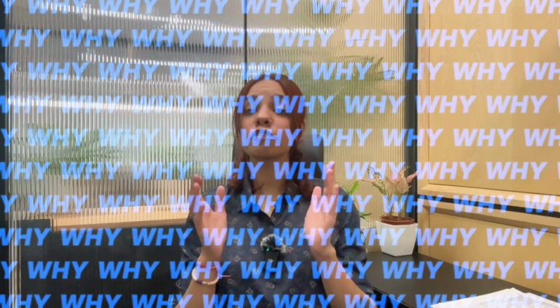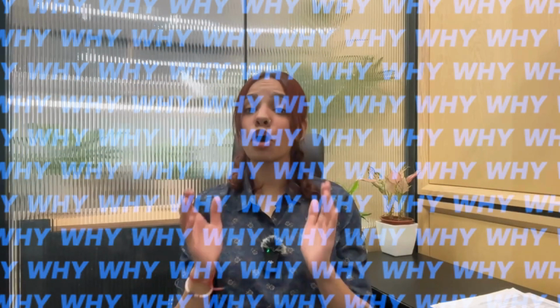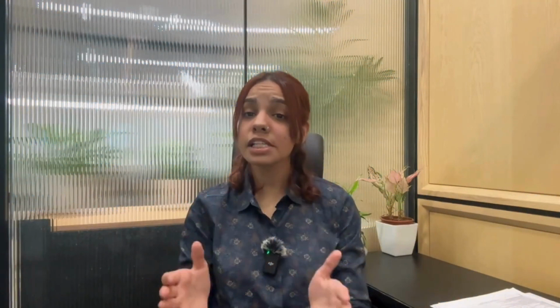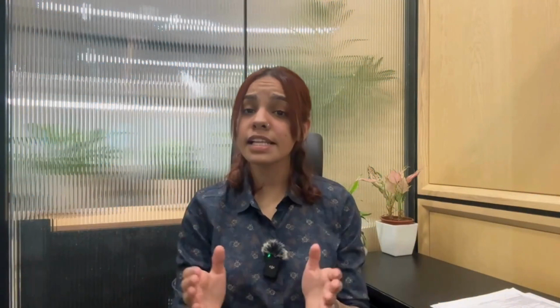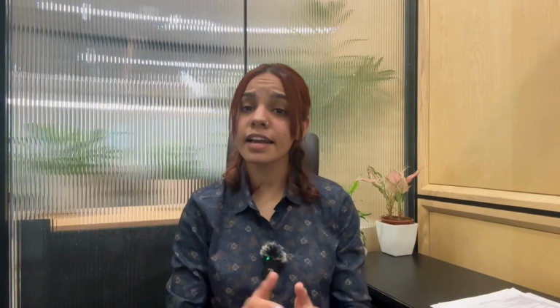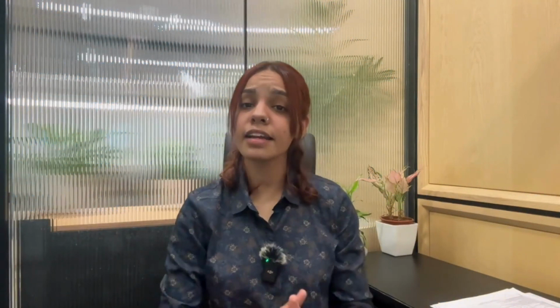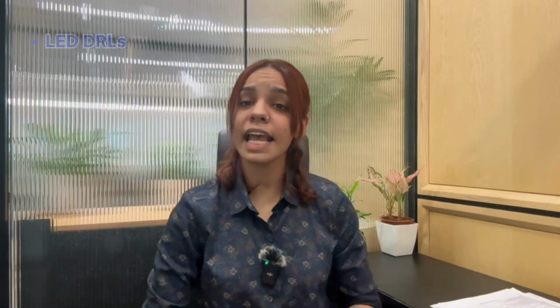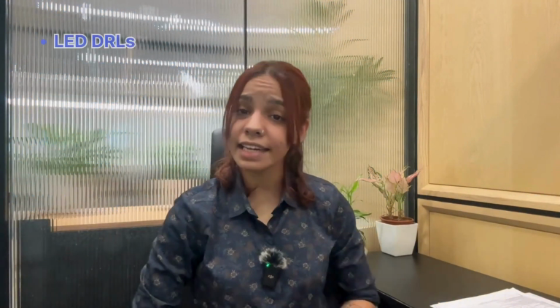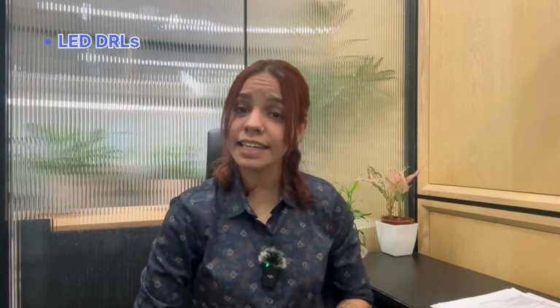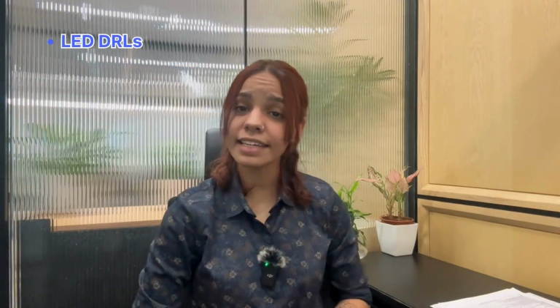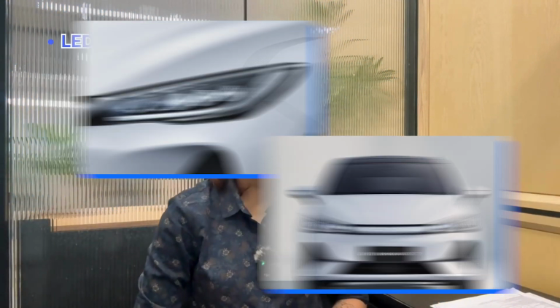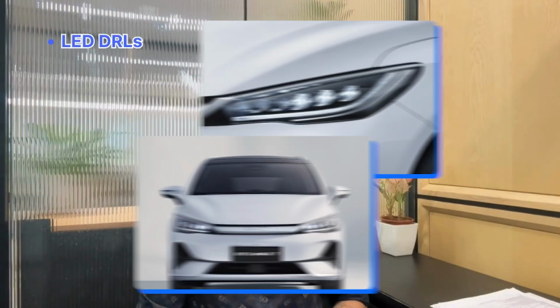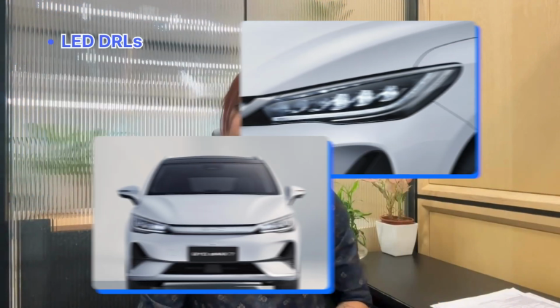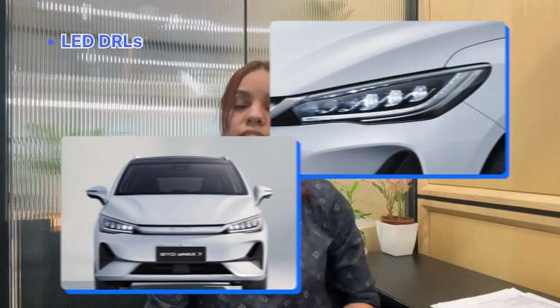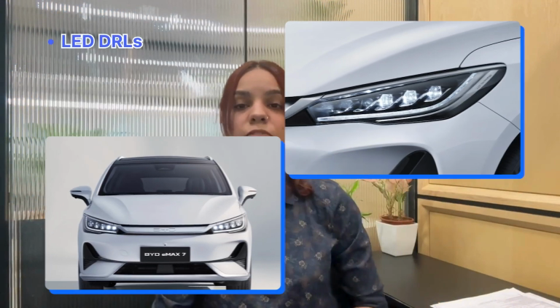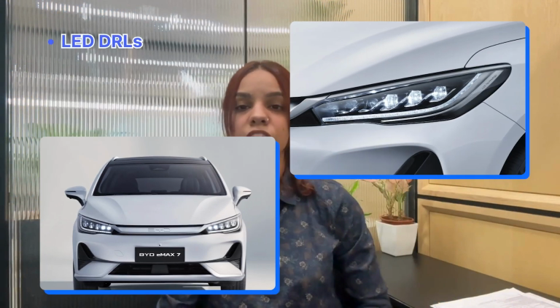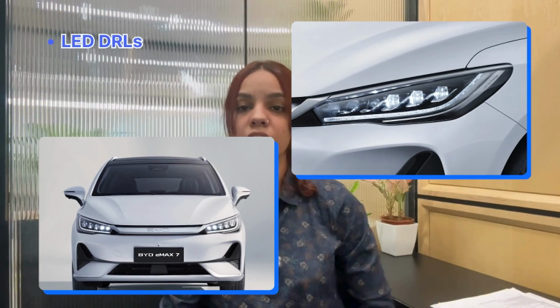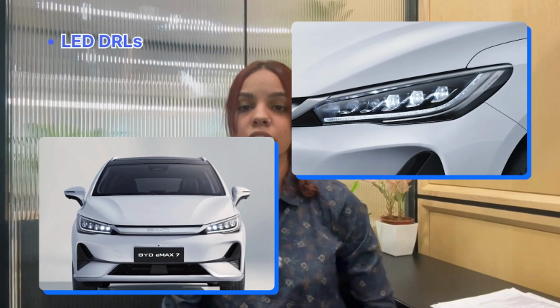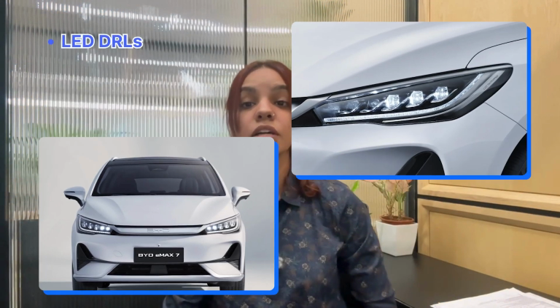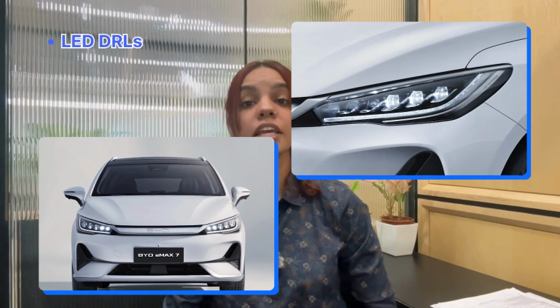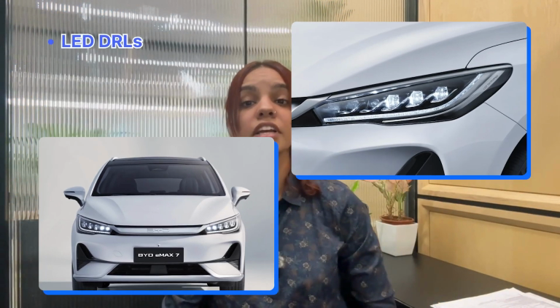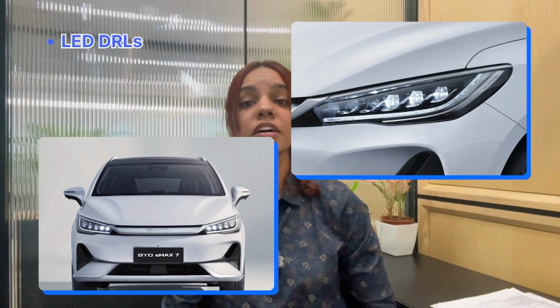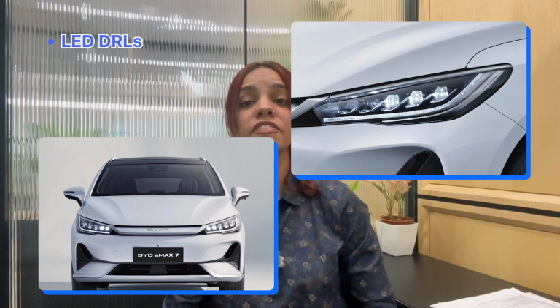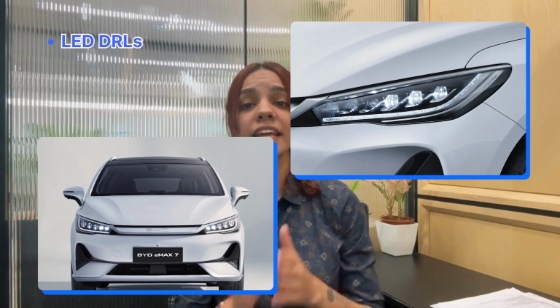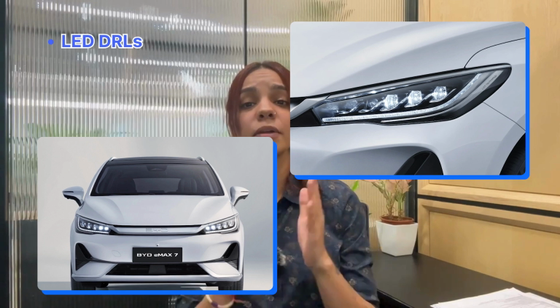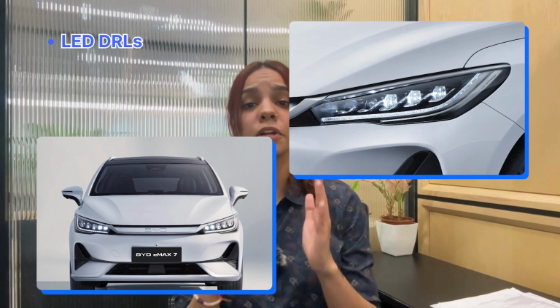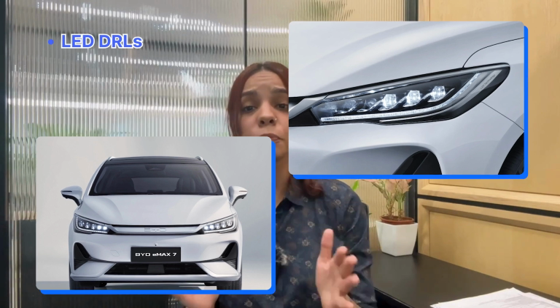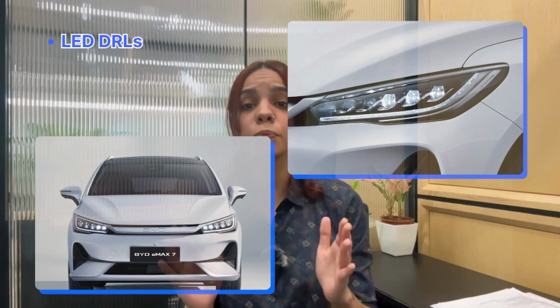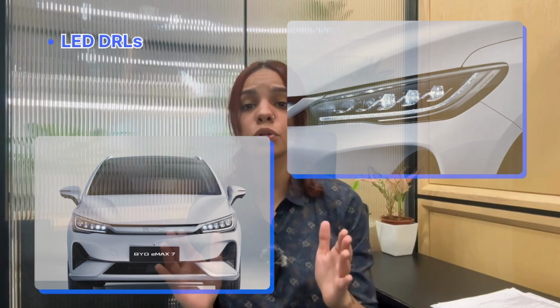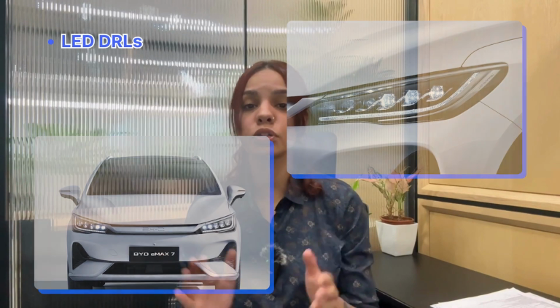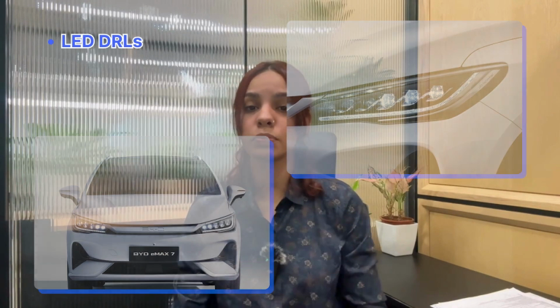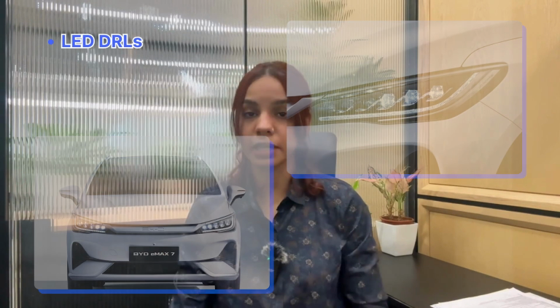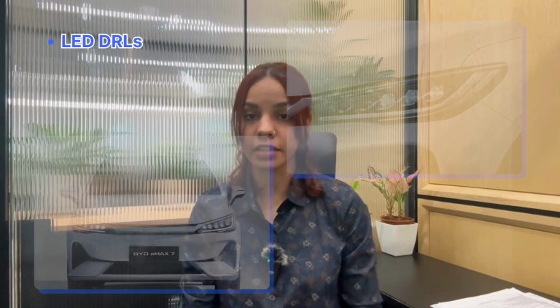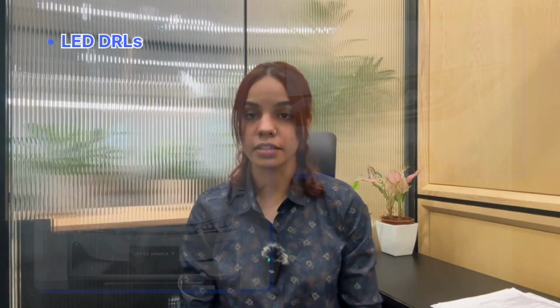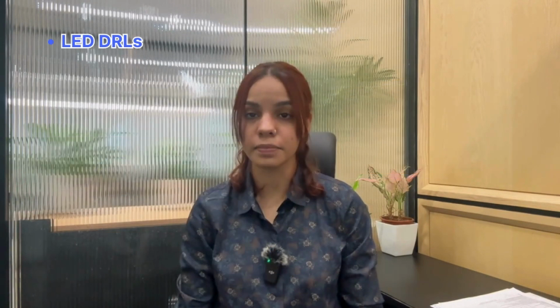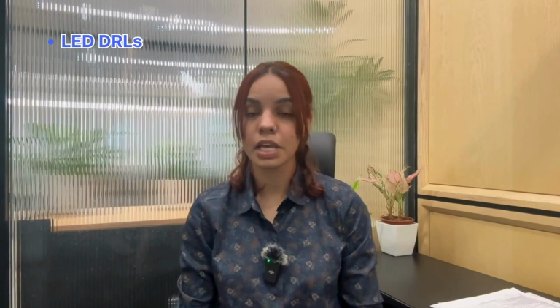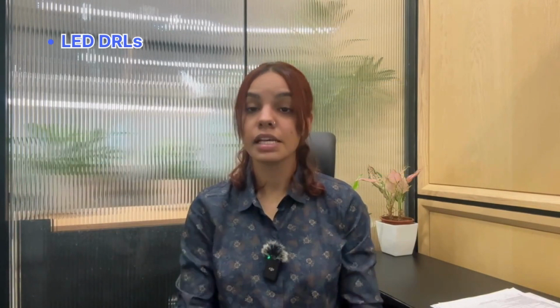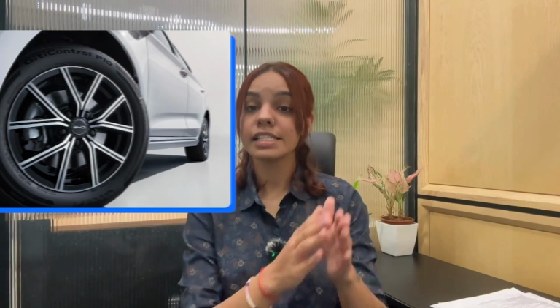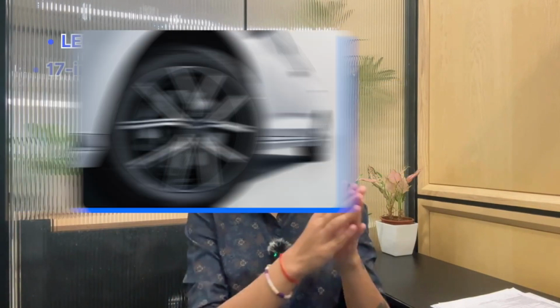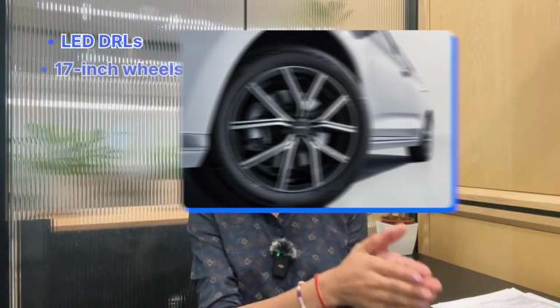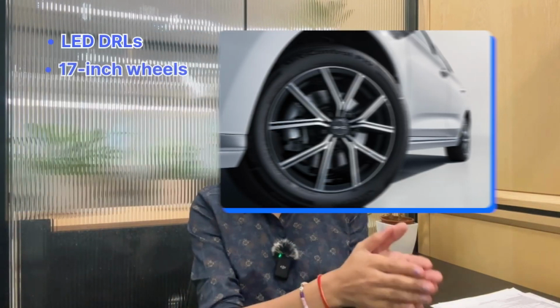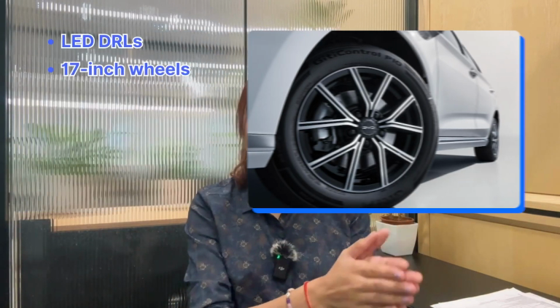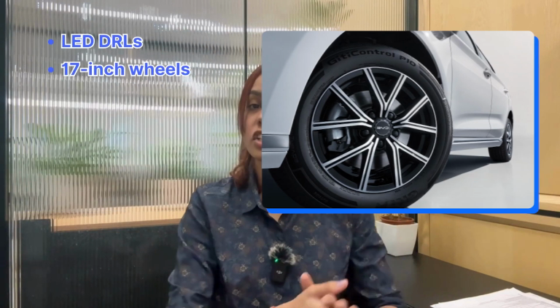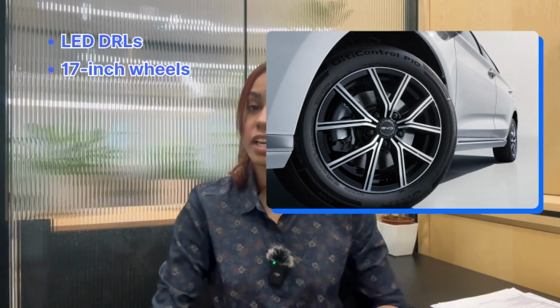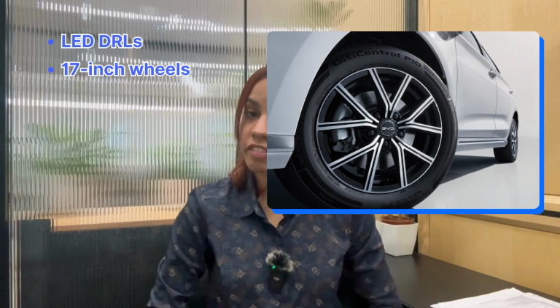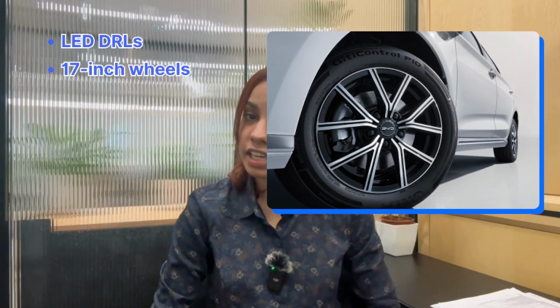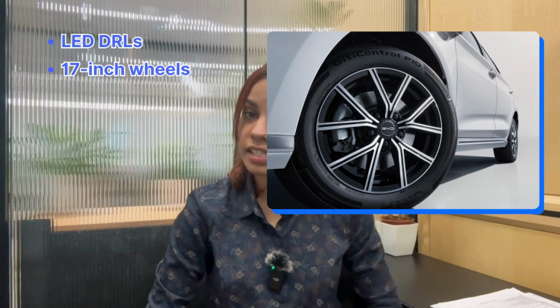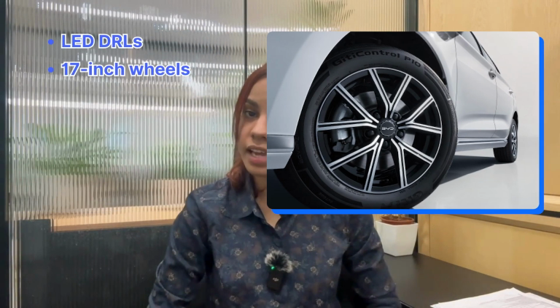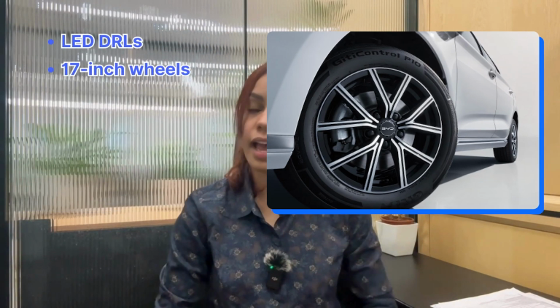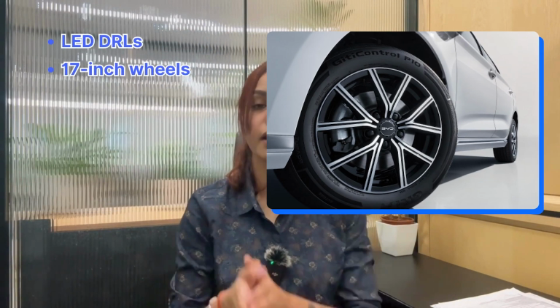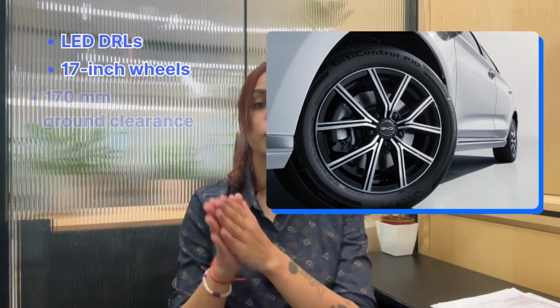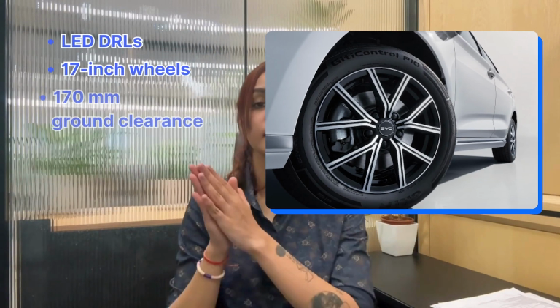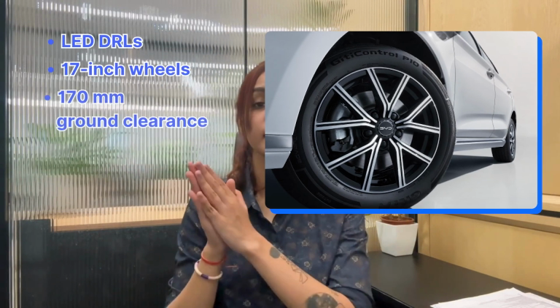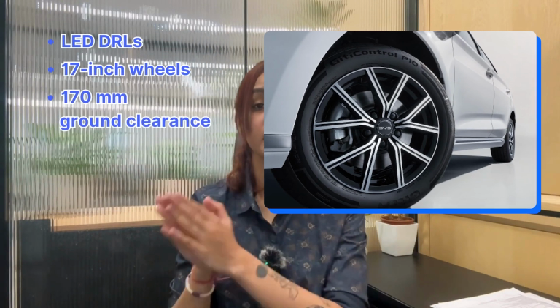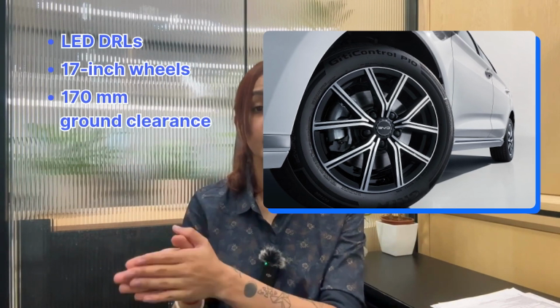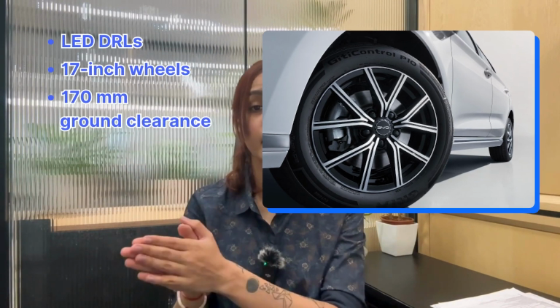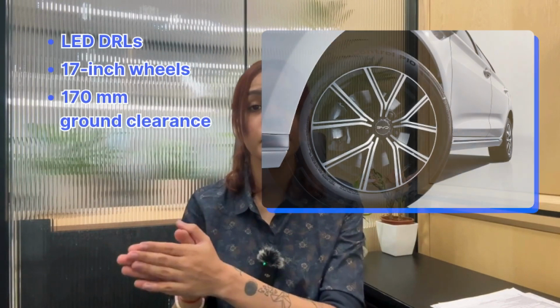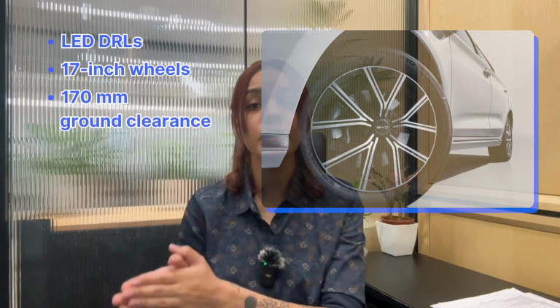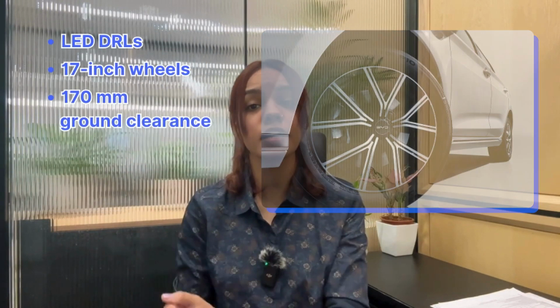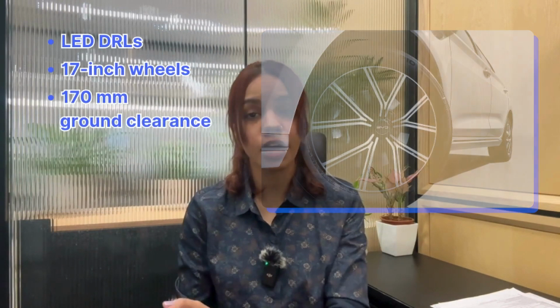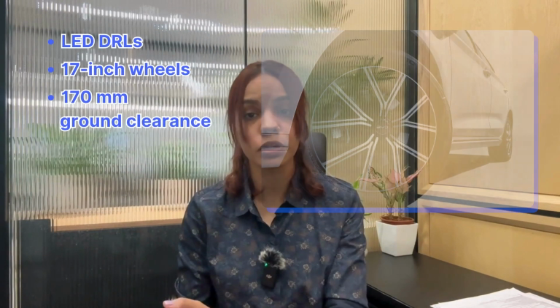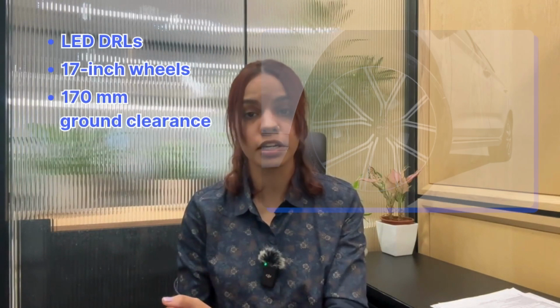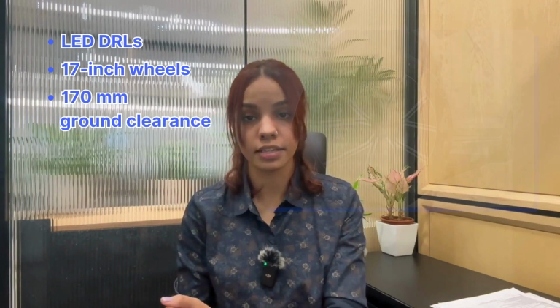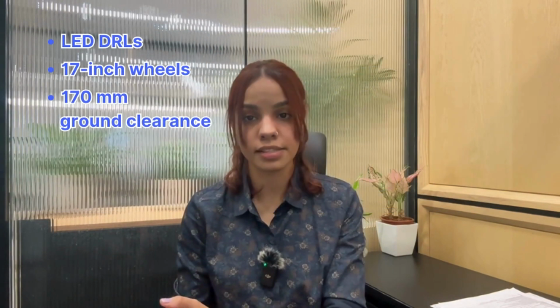Of course there are LED DRLs up front giving a very premium look to the vehicle. It also gets 17 inch wheels and 170 mm ground clearance.